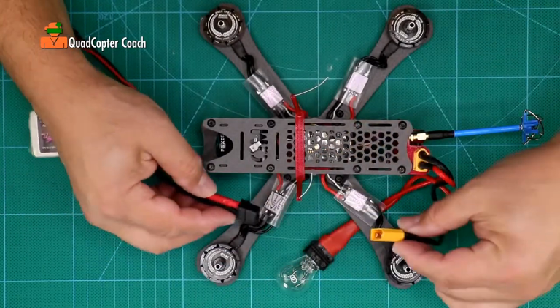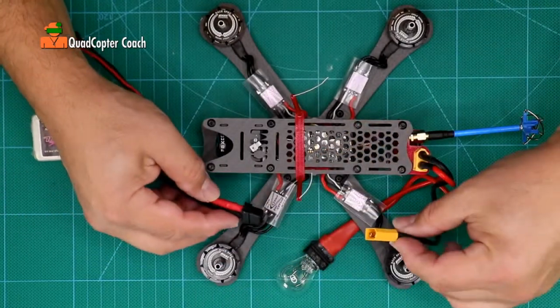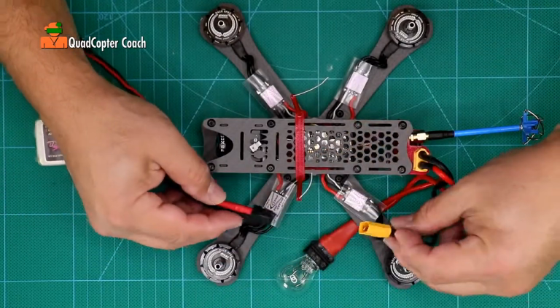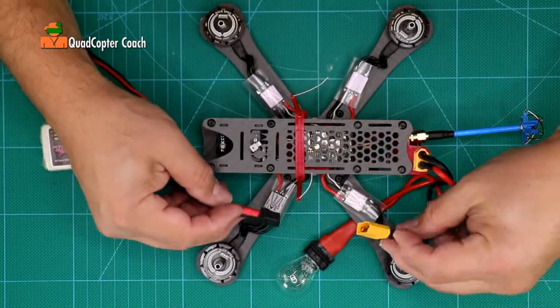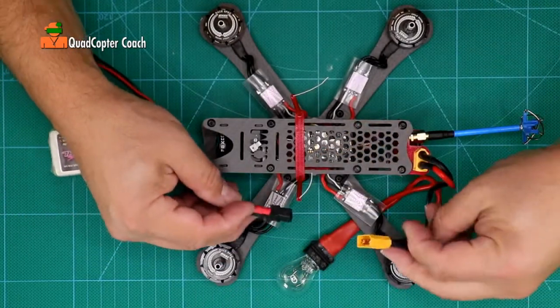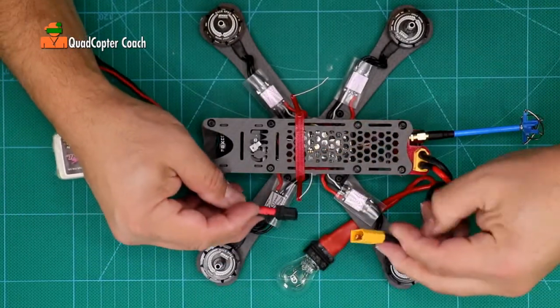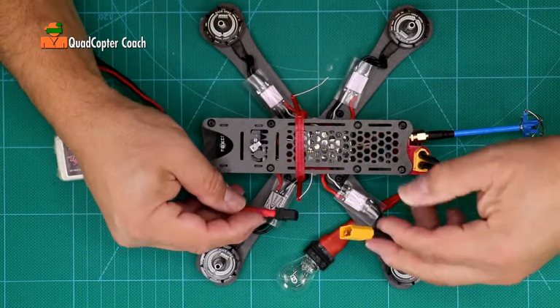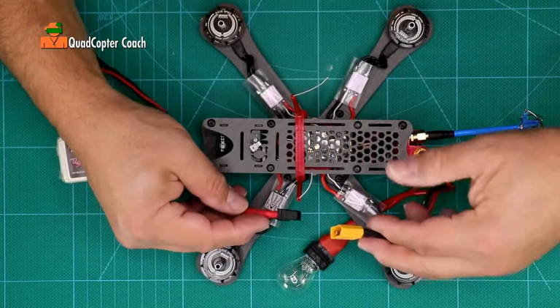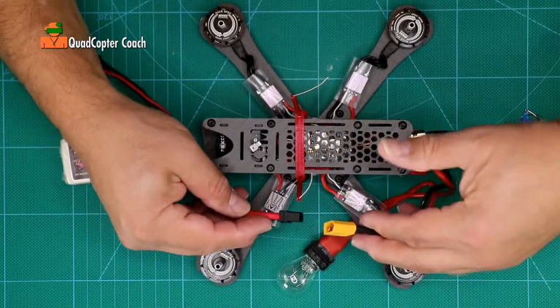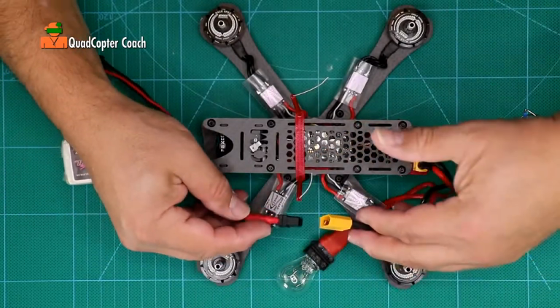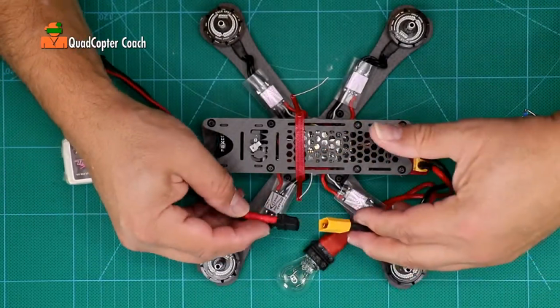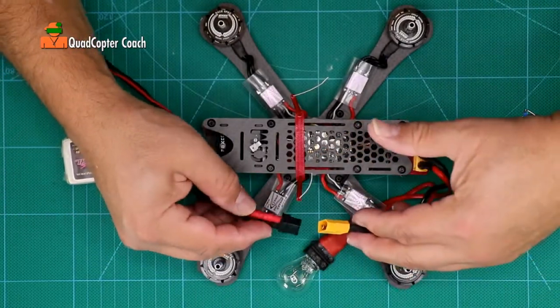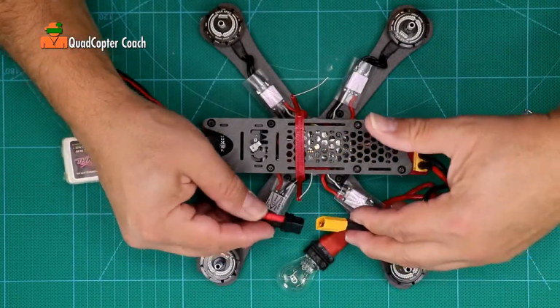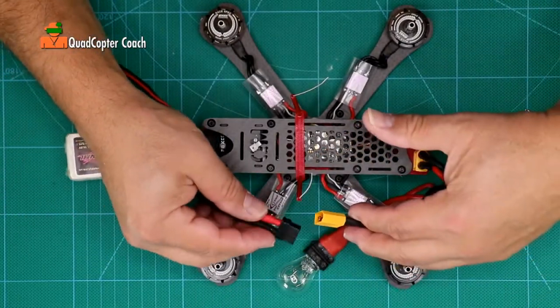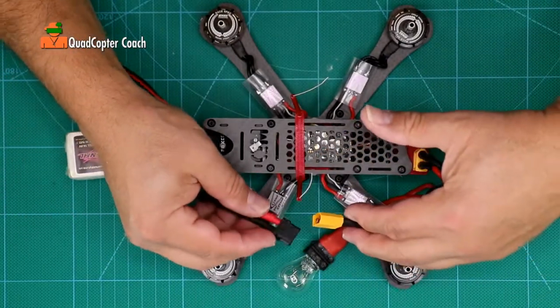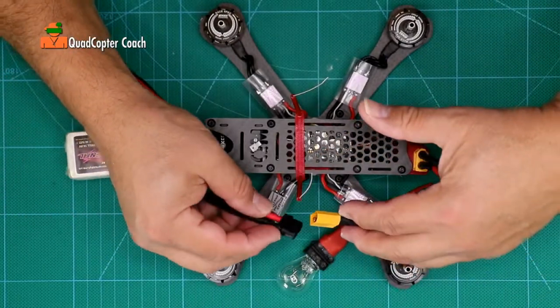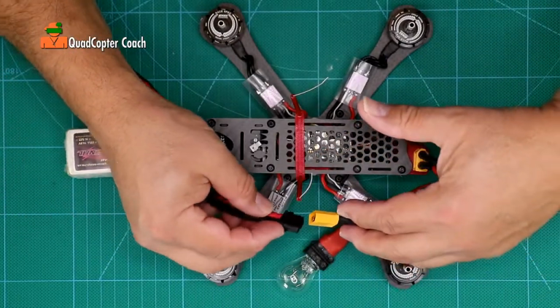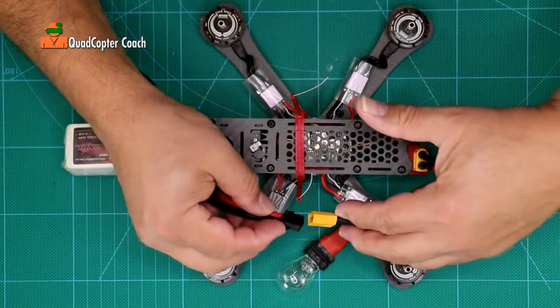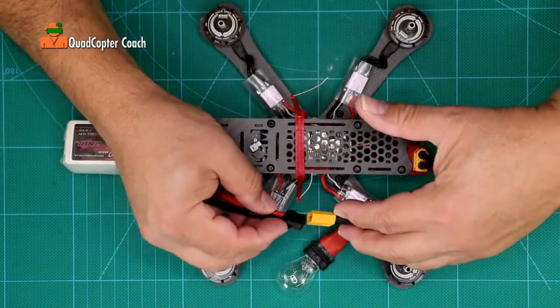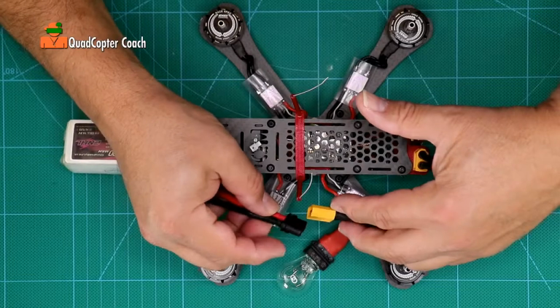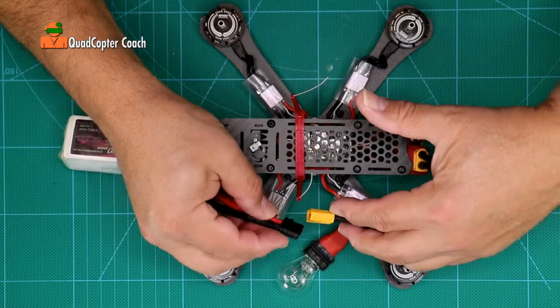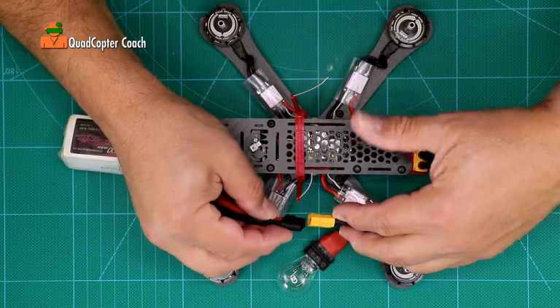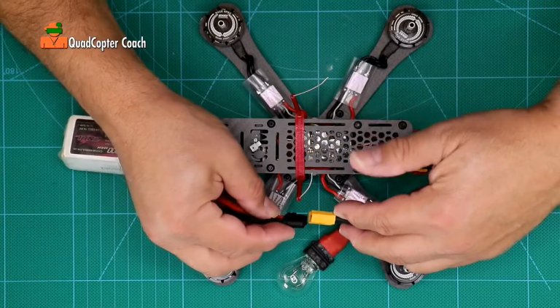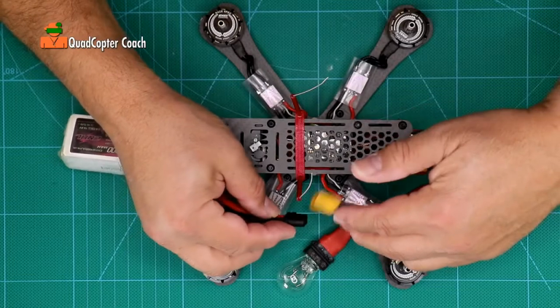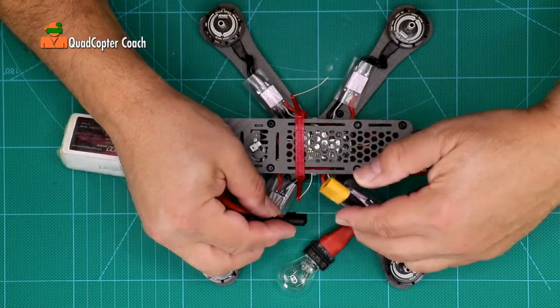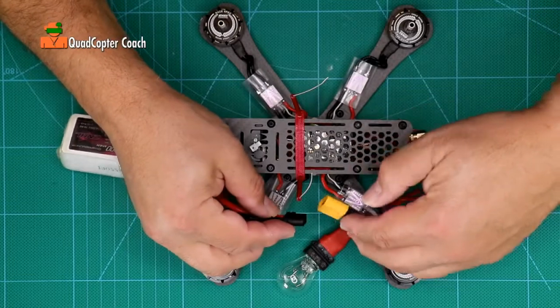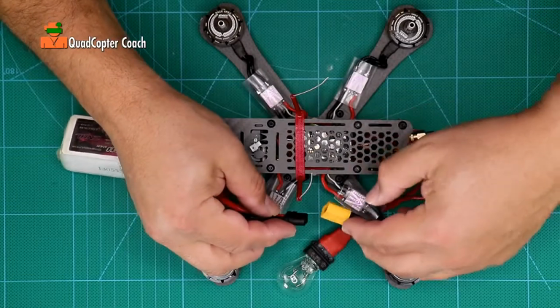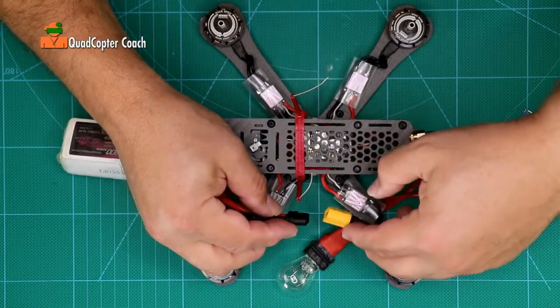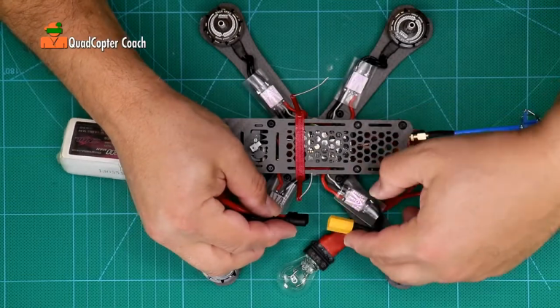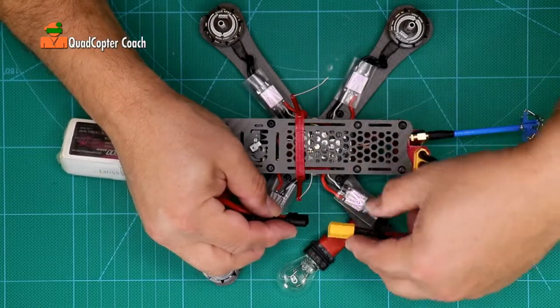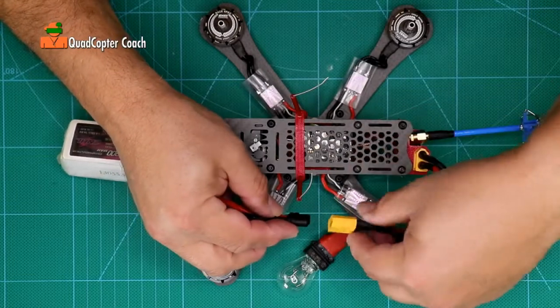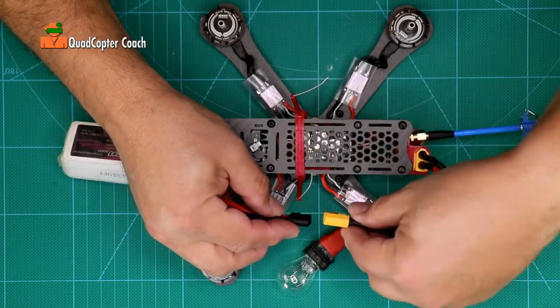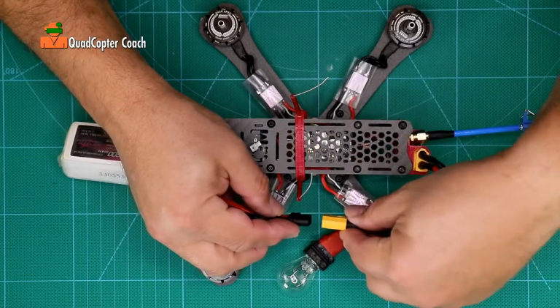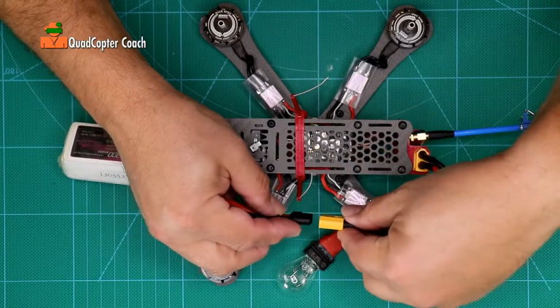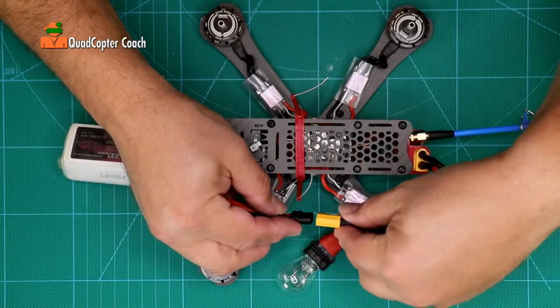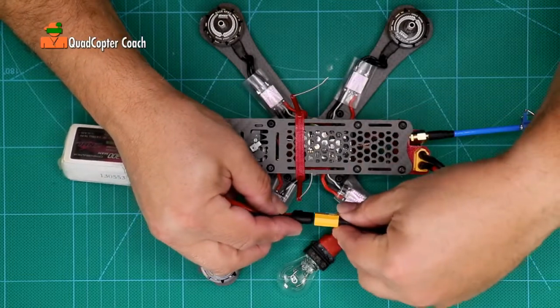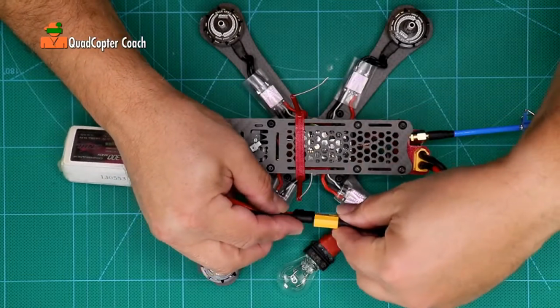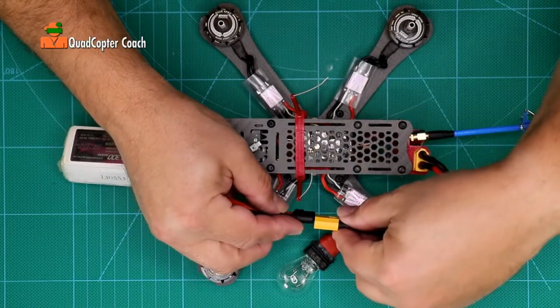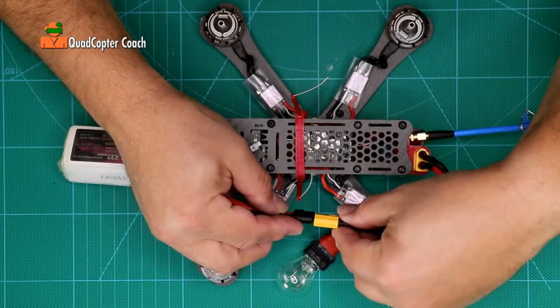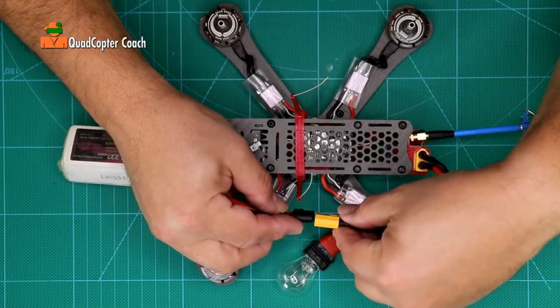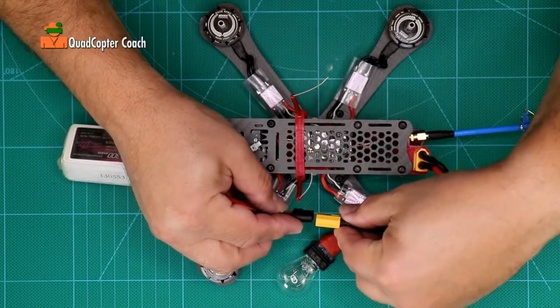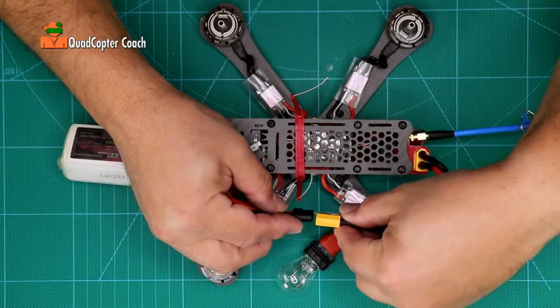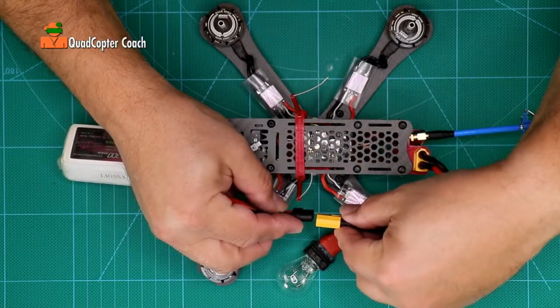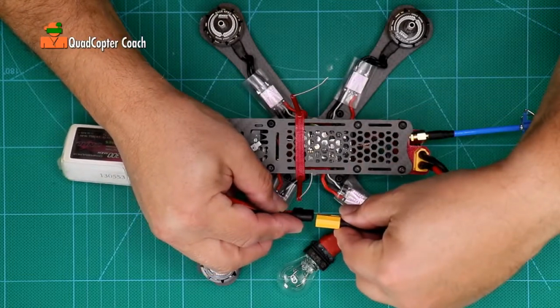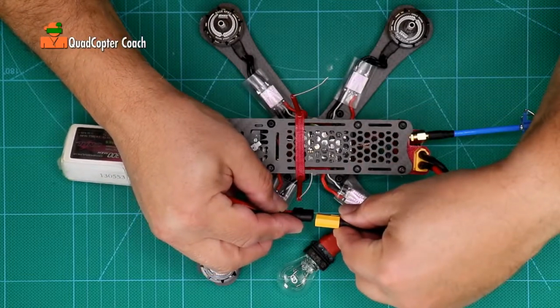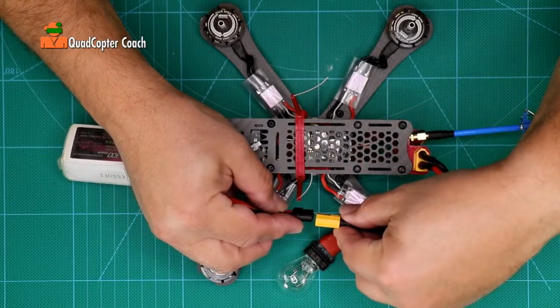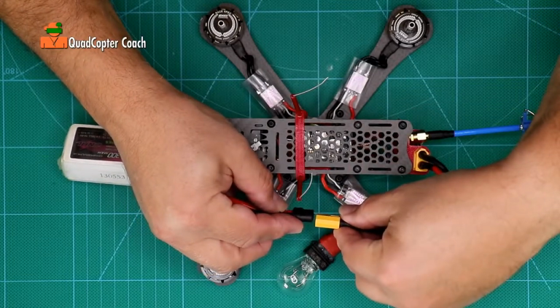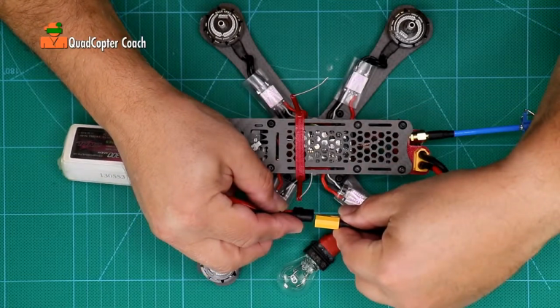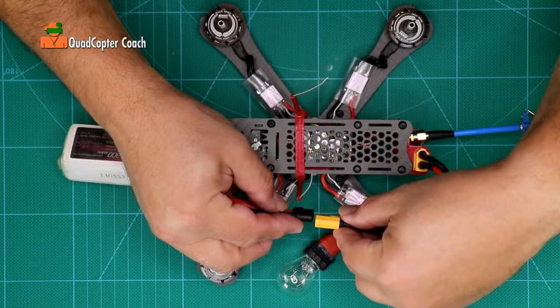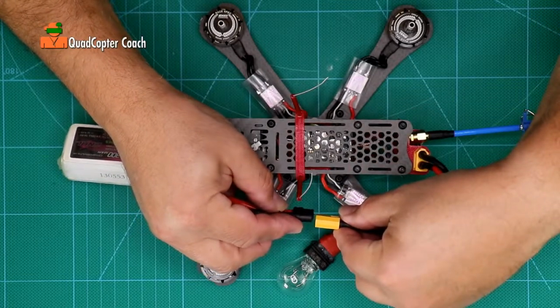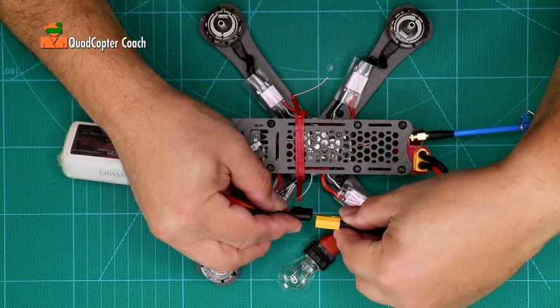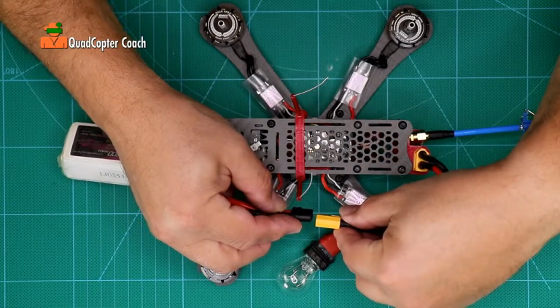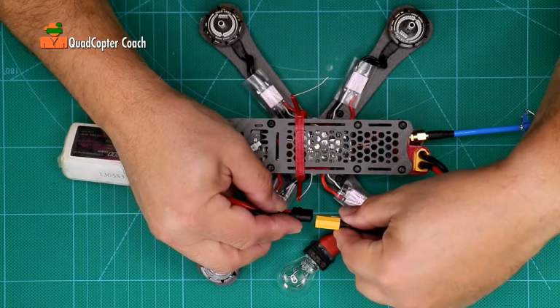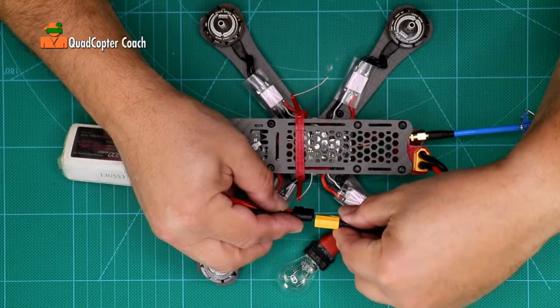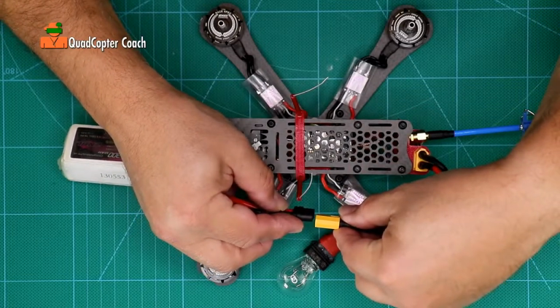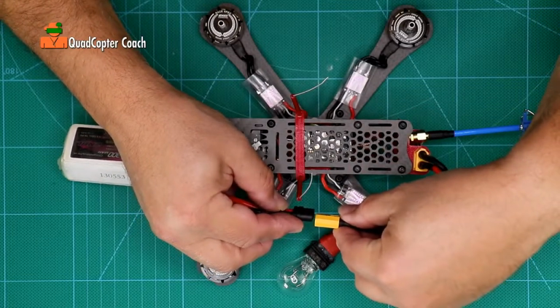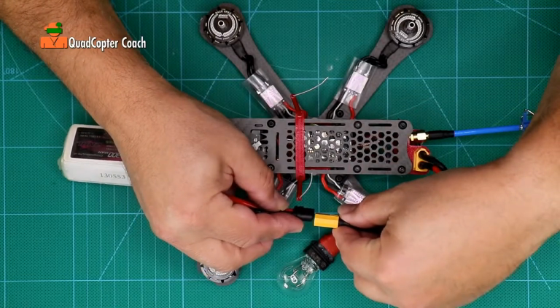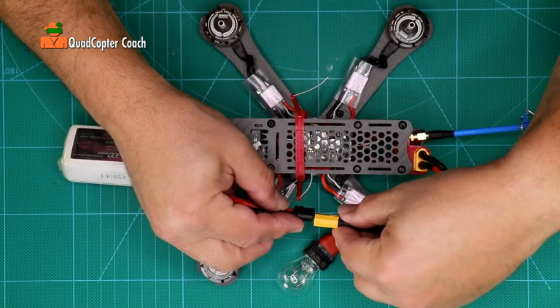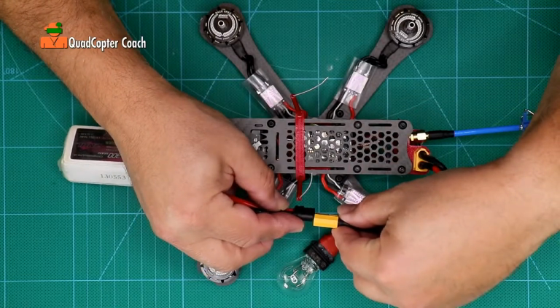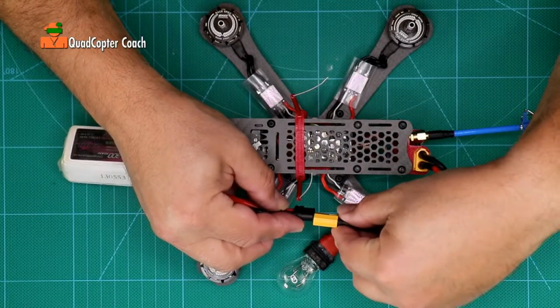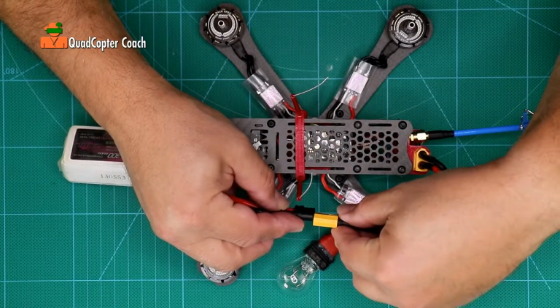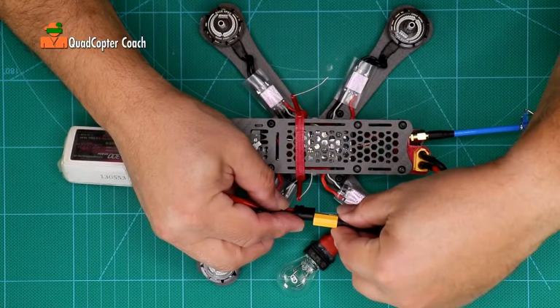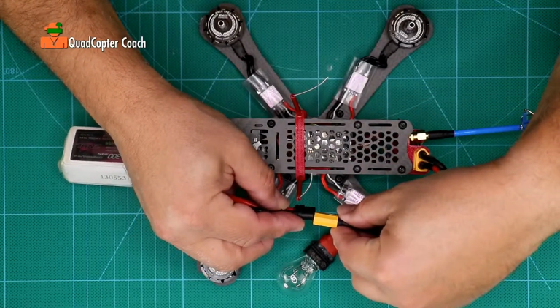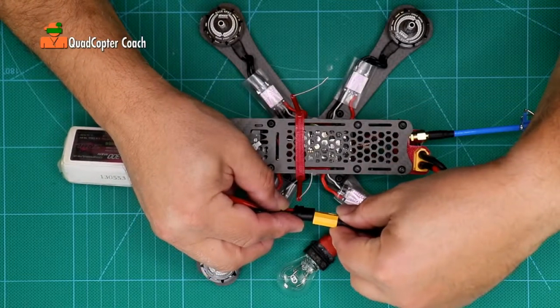Now we're going to take our battery and our XT60 battery connector and bring them together. Countdown: five, four, three, two, one — connect.